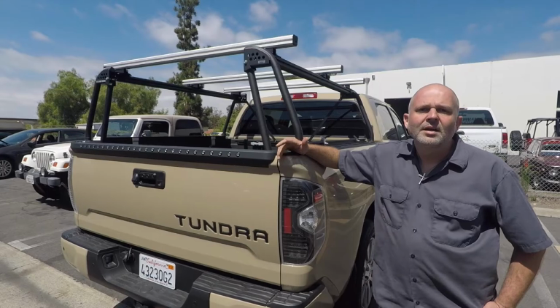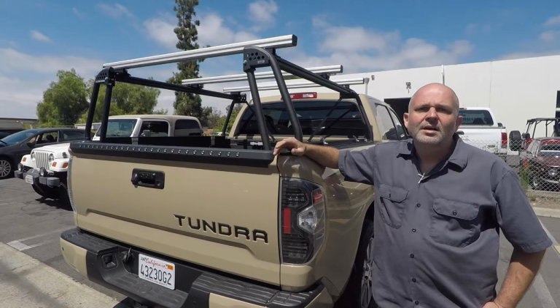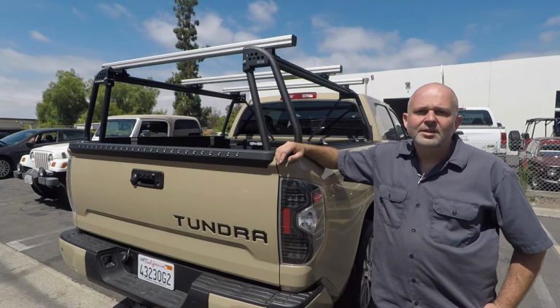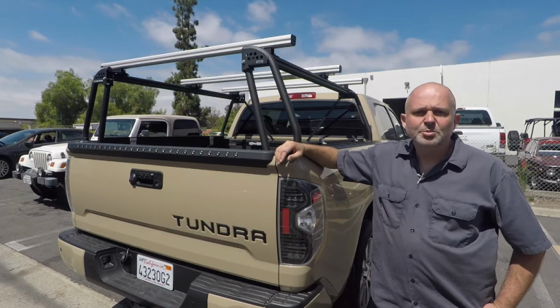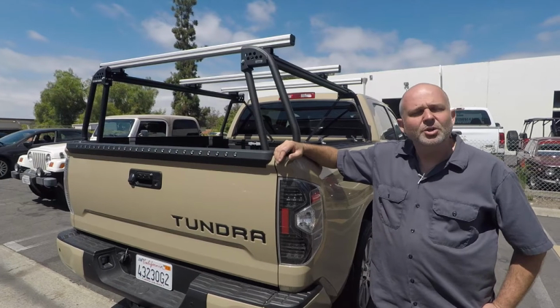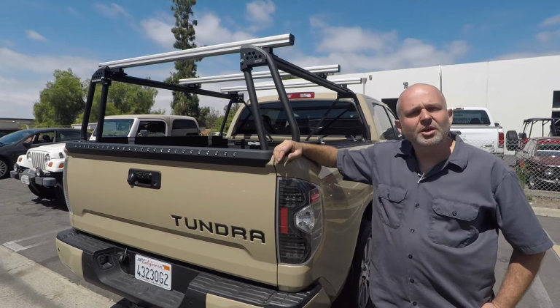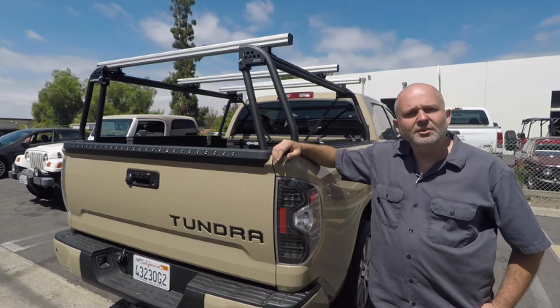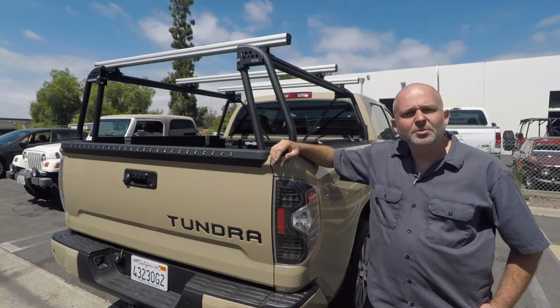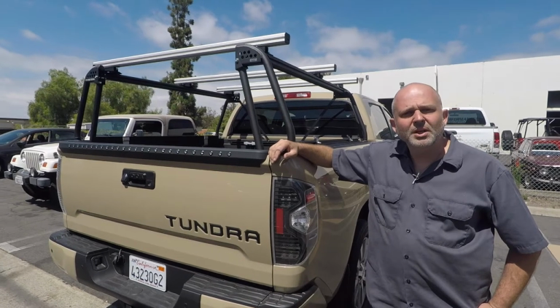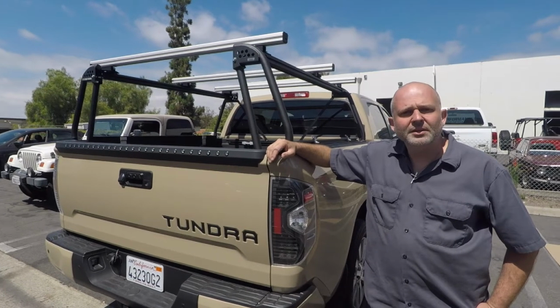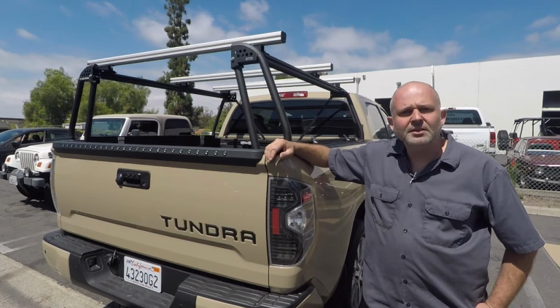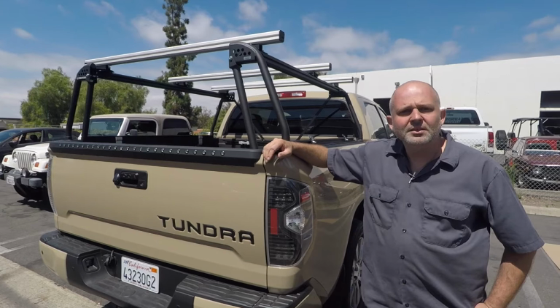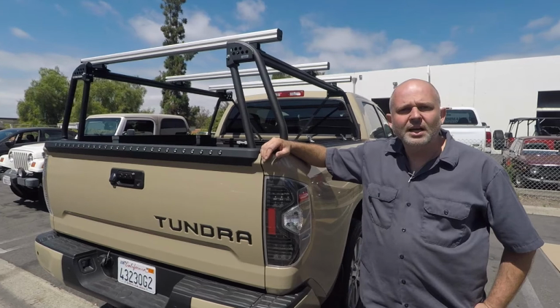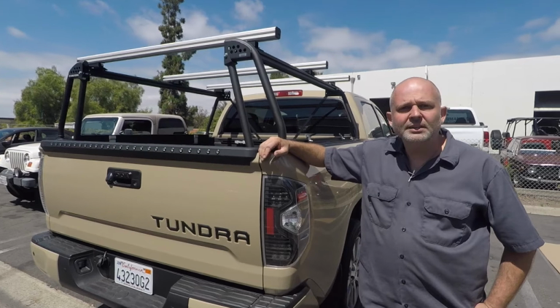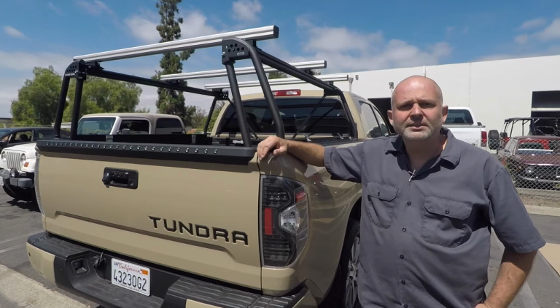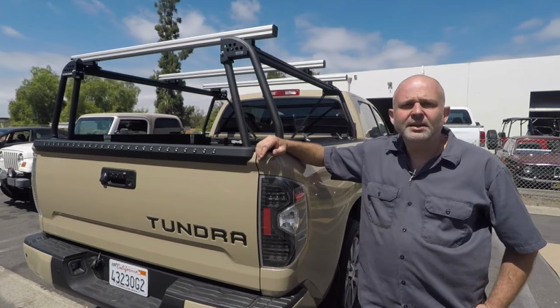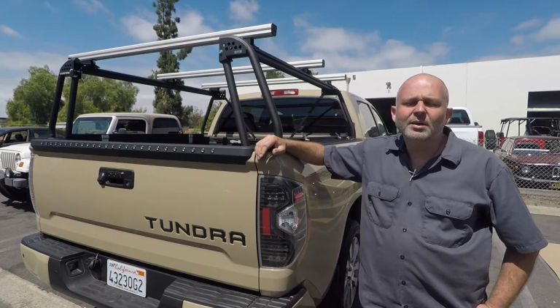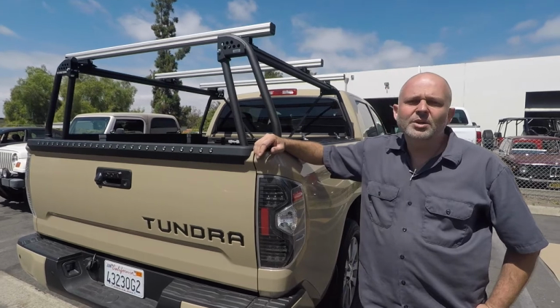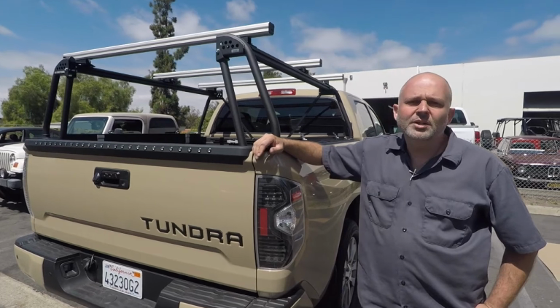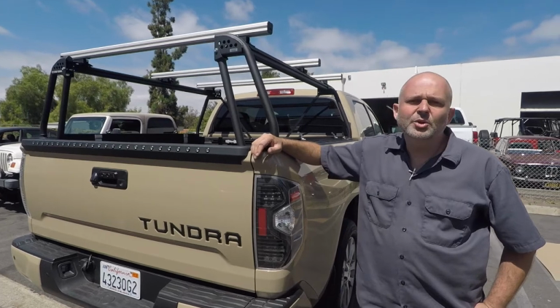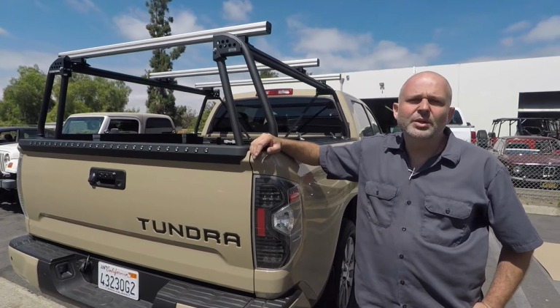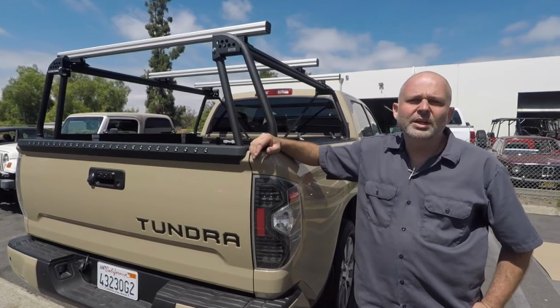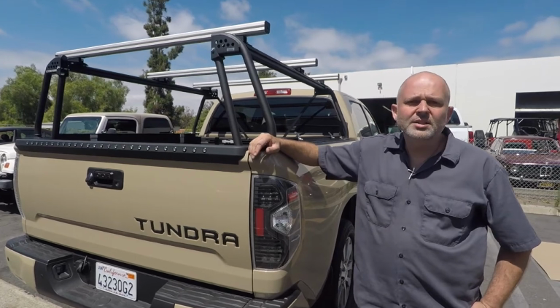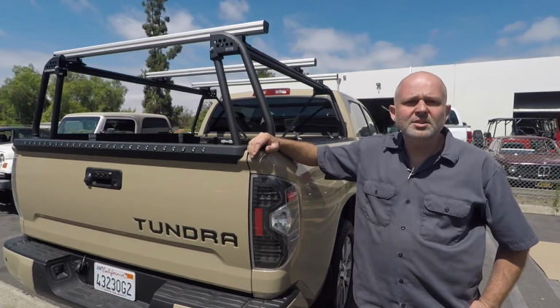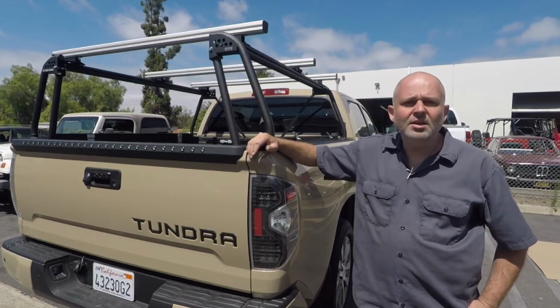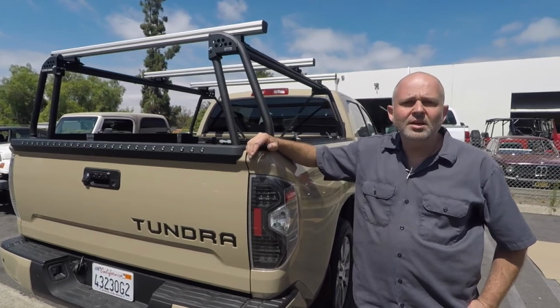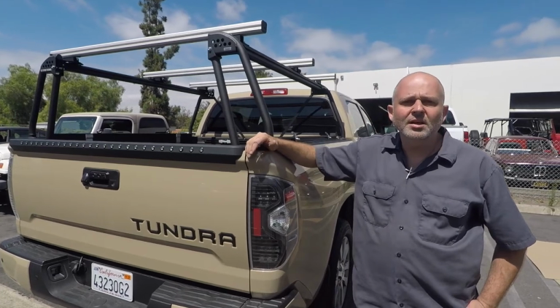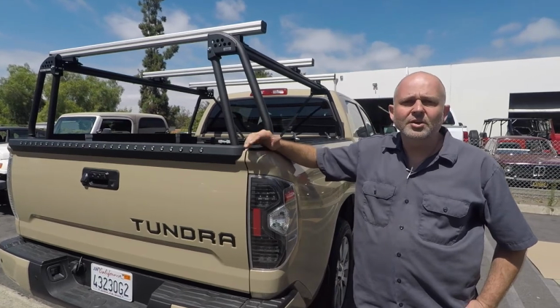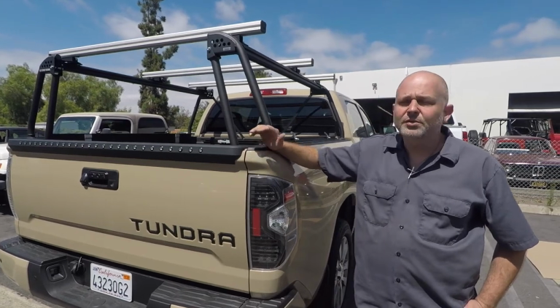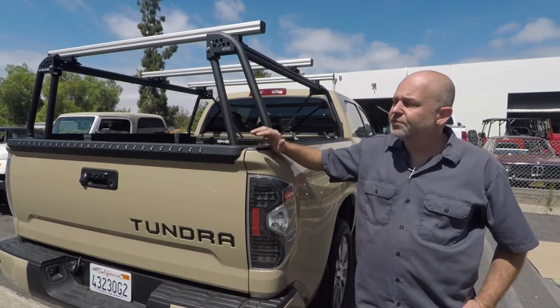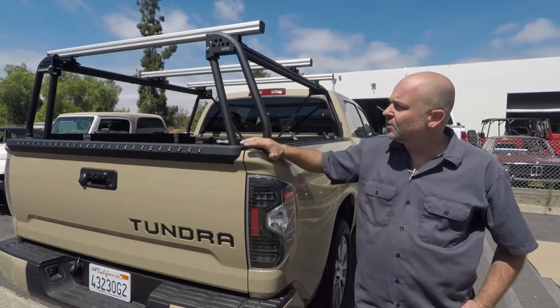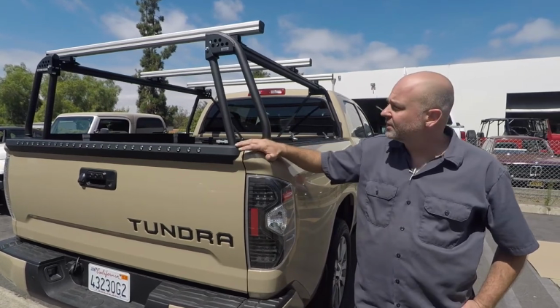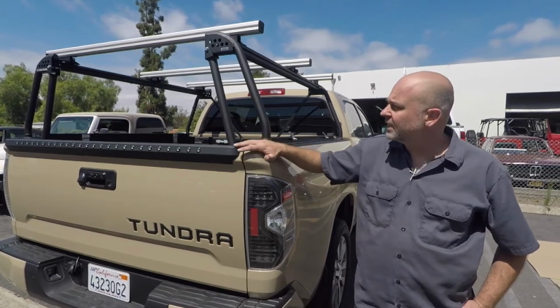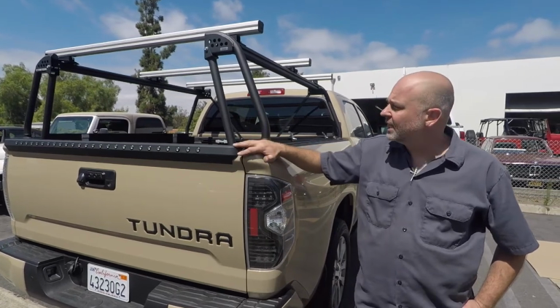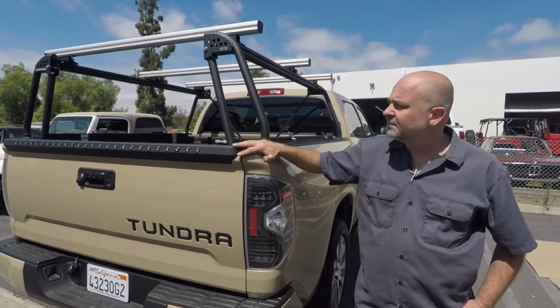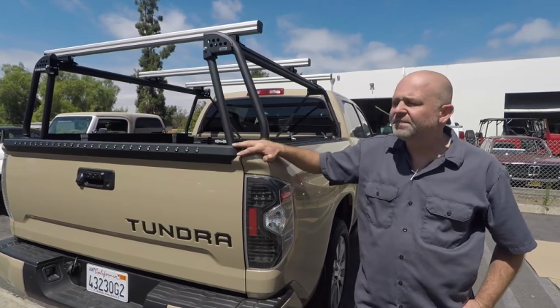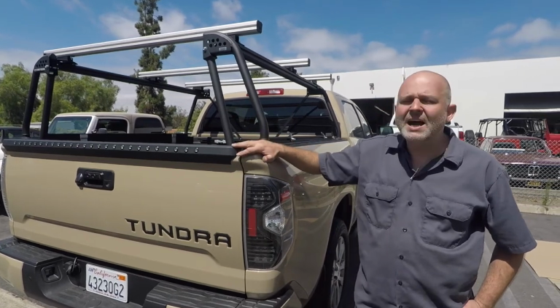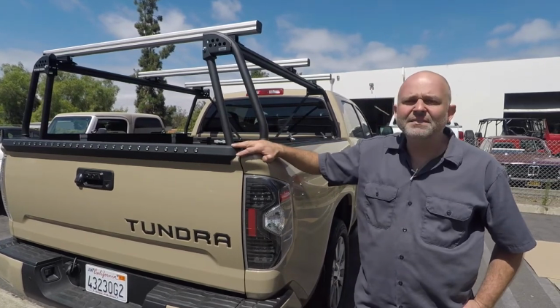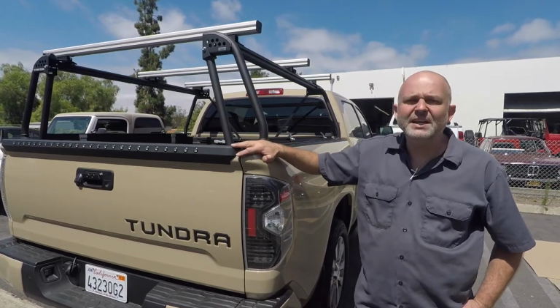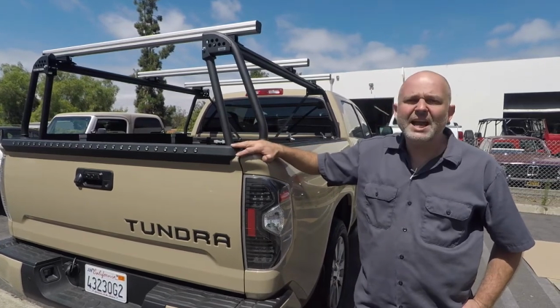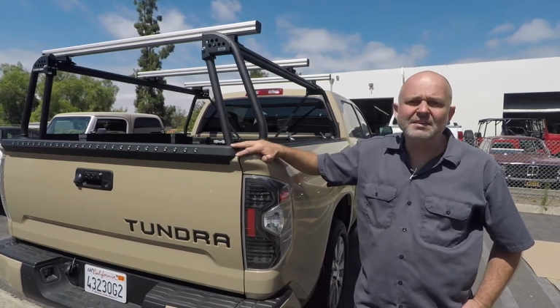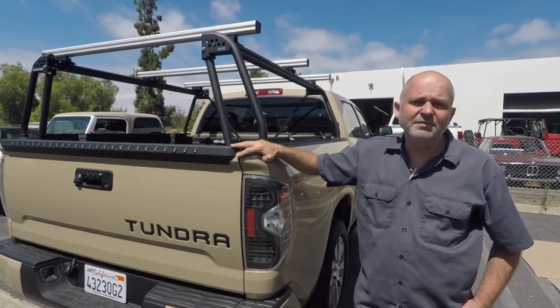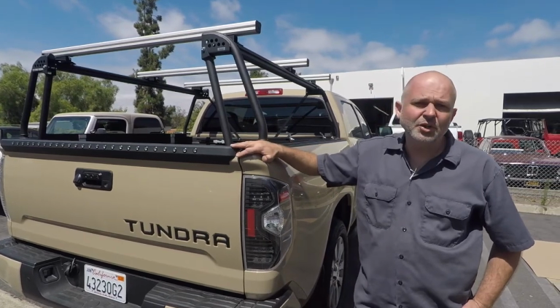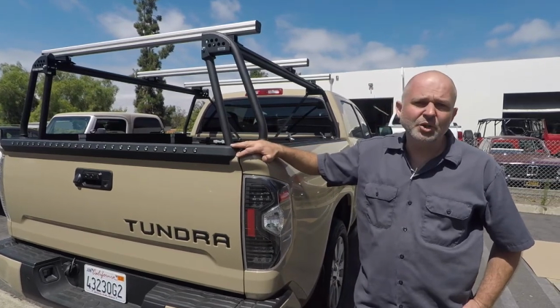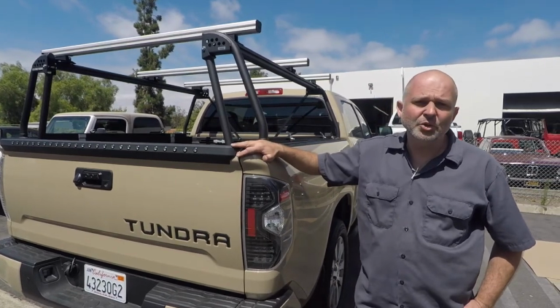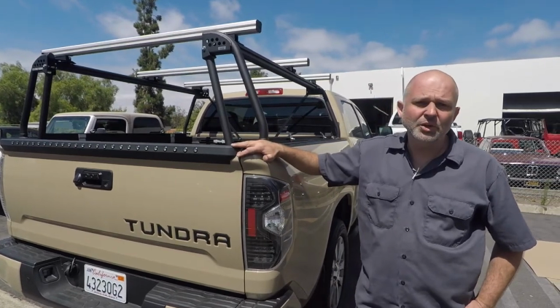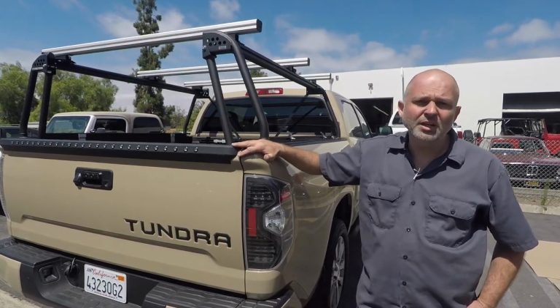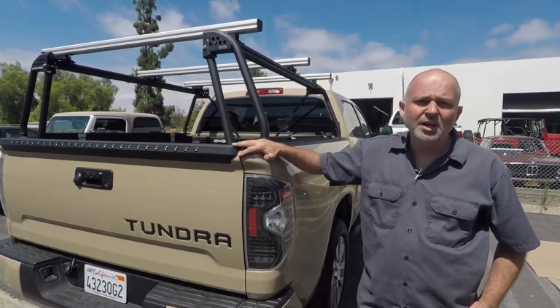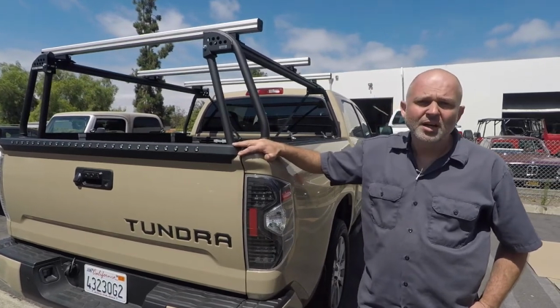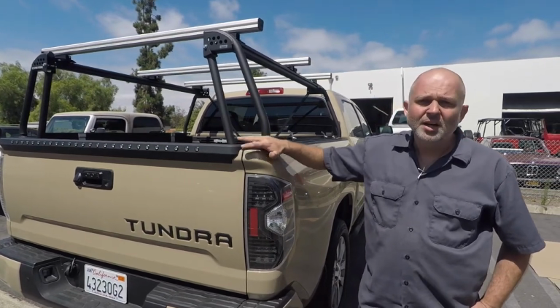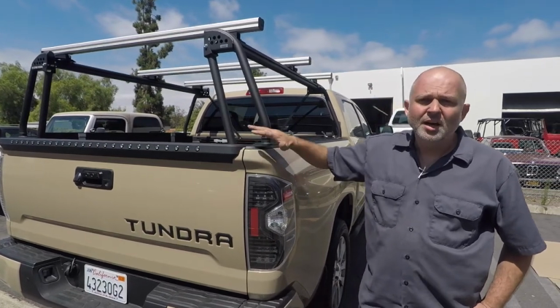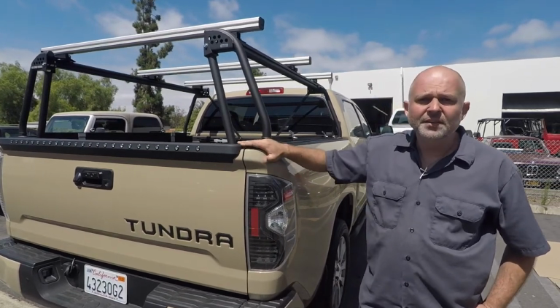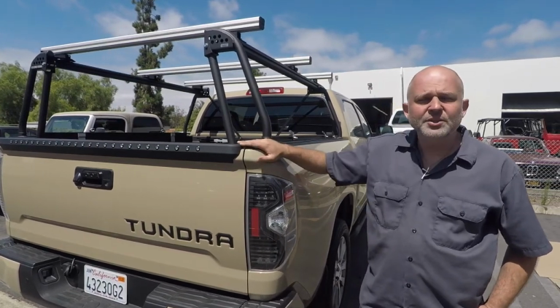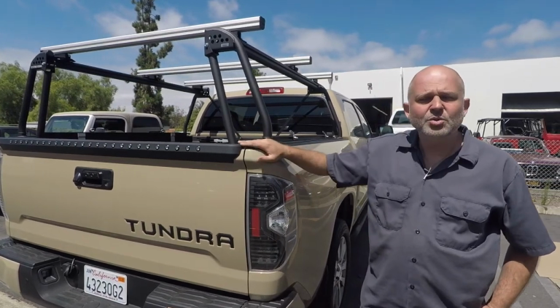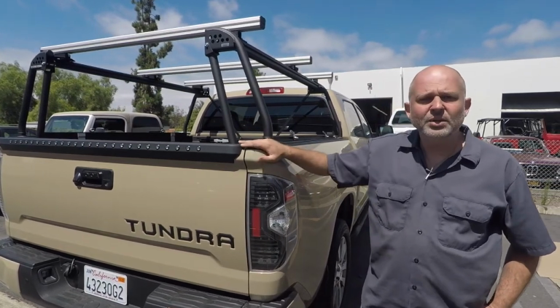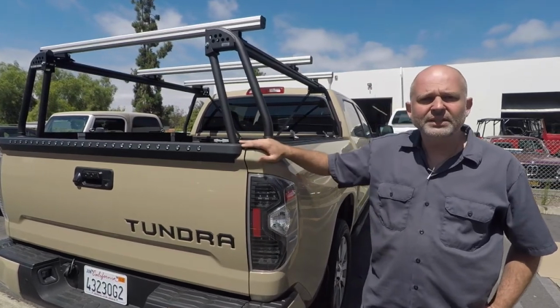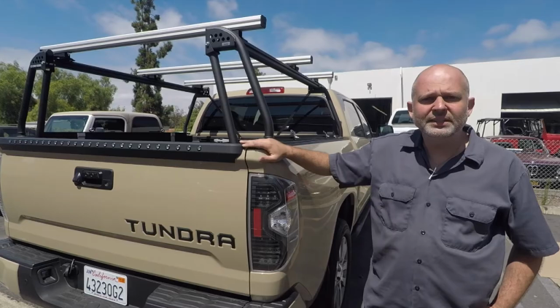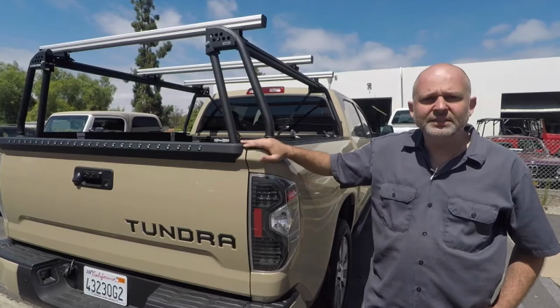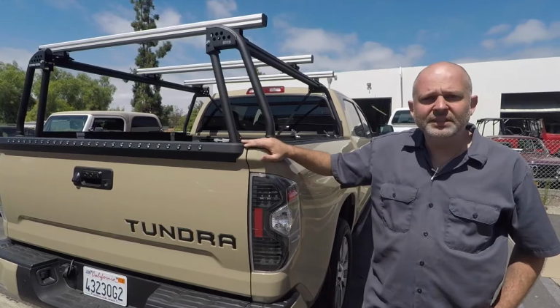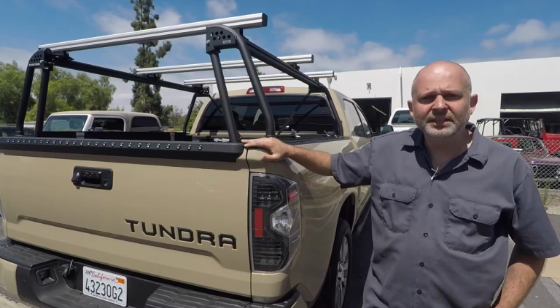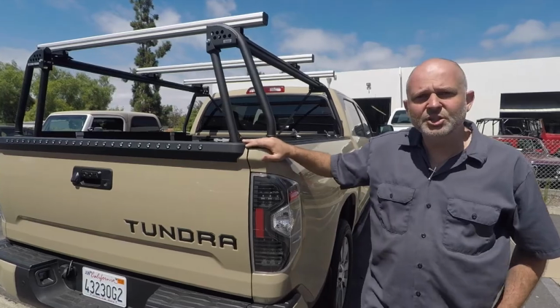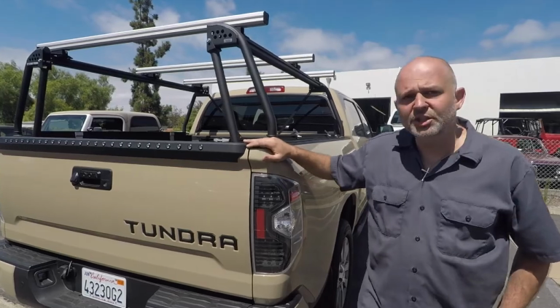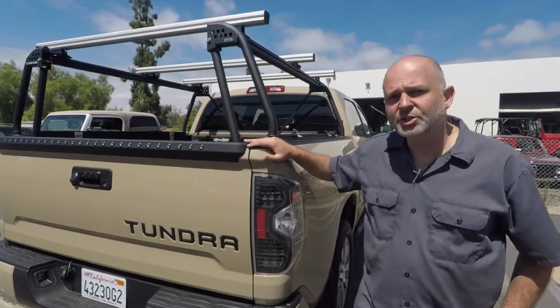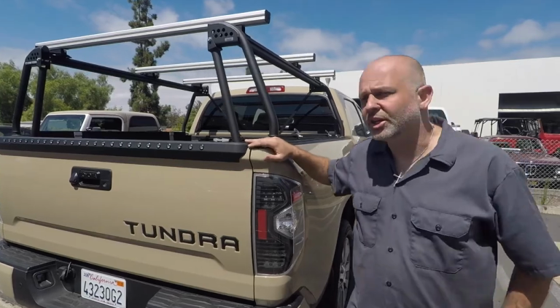This is Bernard from Leitner Designs. Today we're going to do an install on our full size five and a half foot unit on this 2017 Tundra.